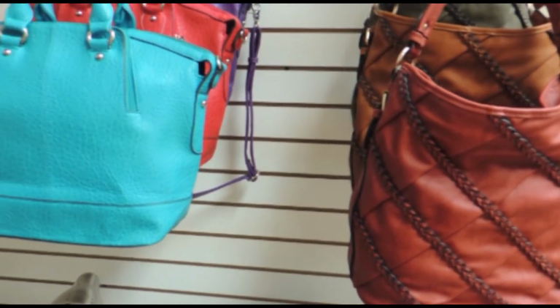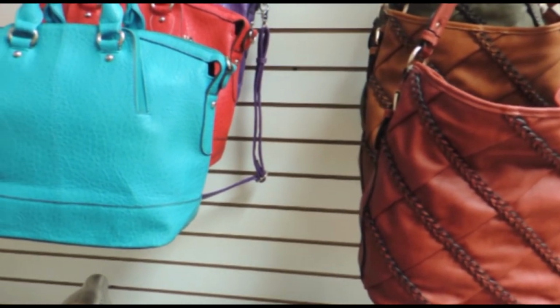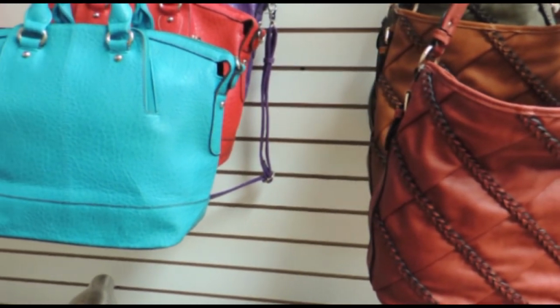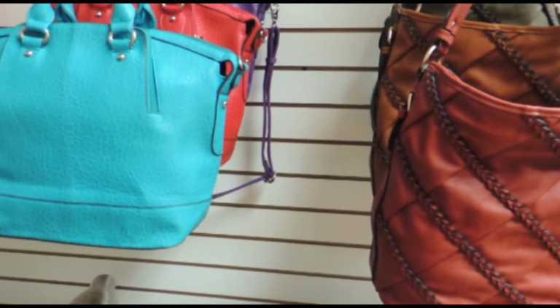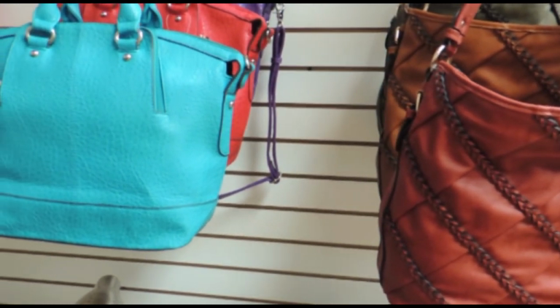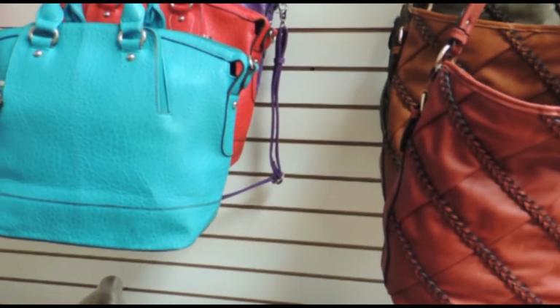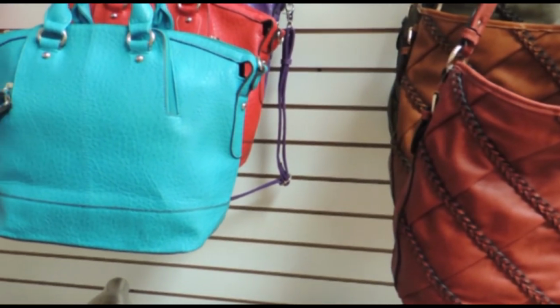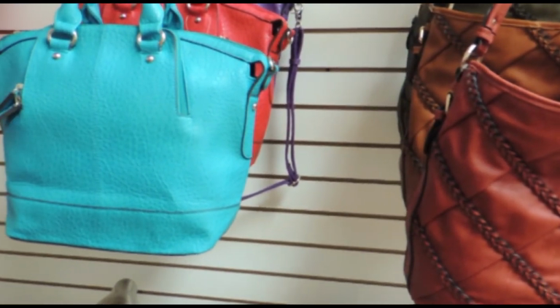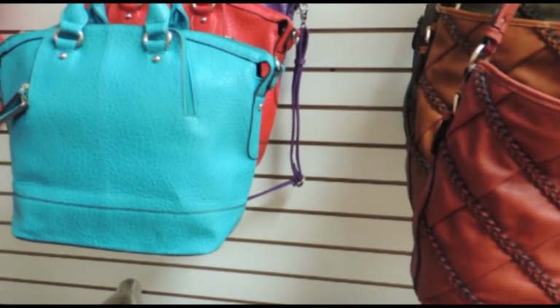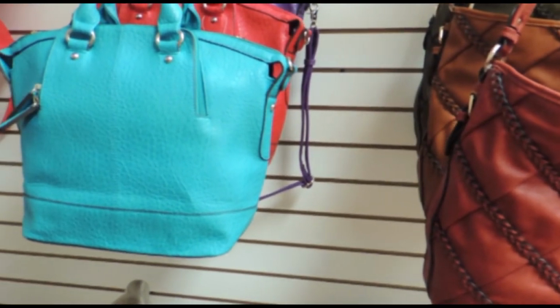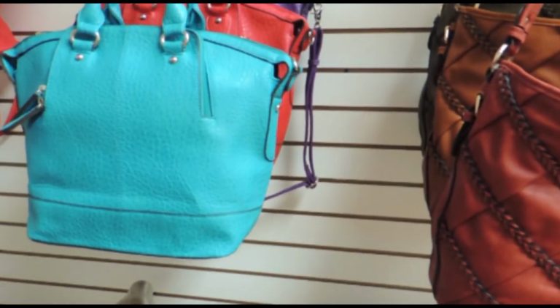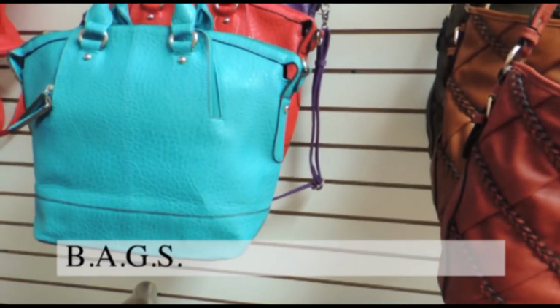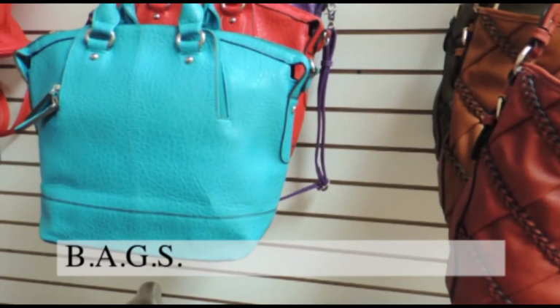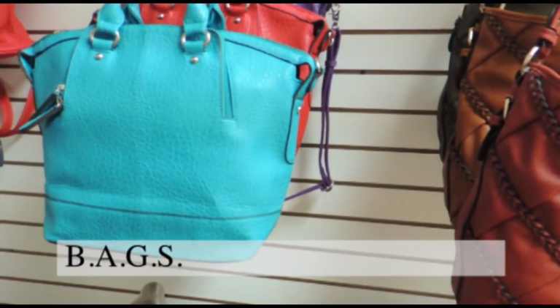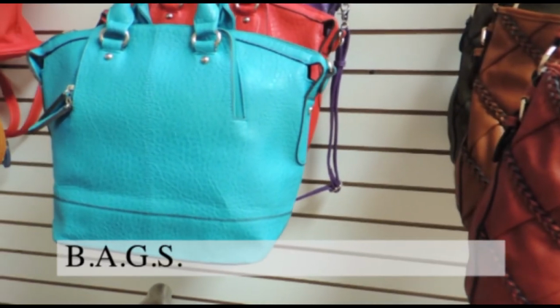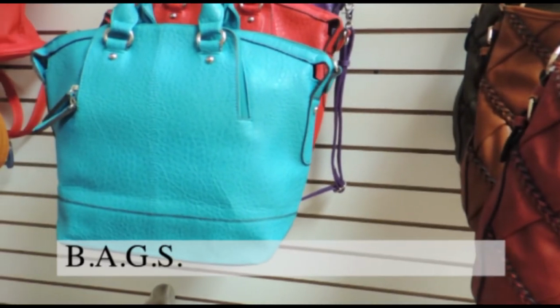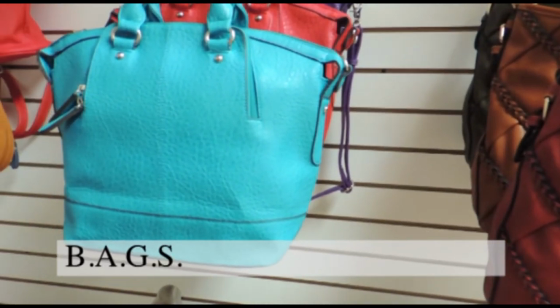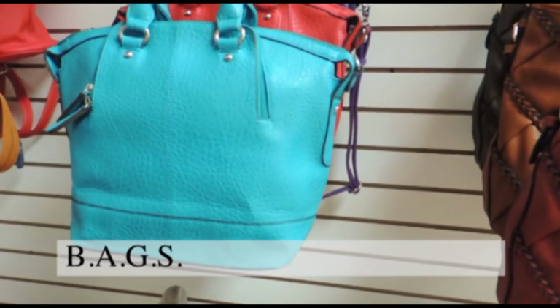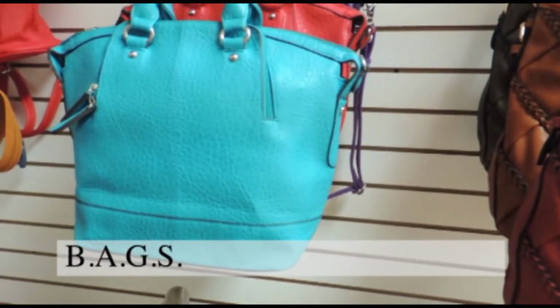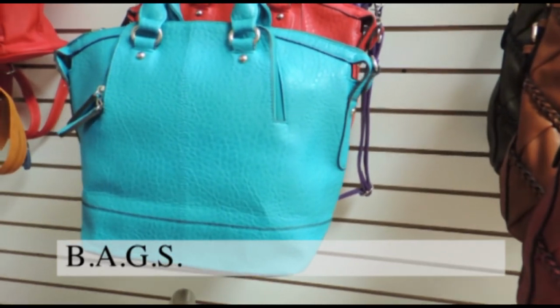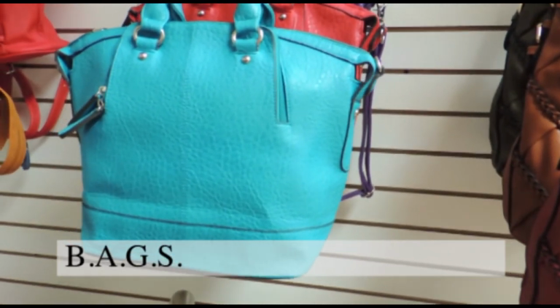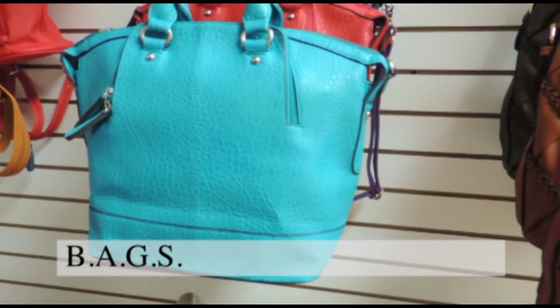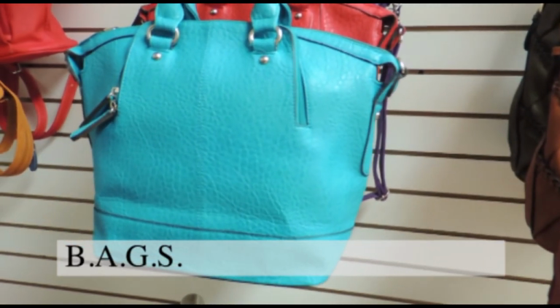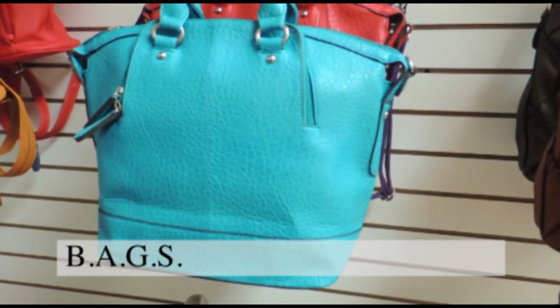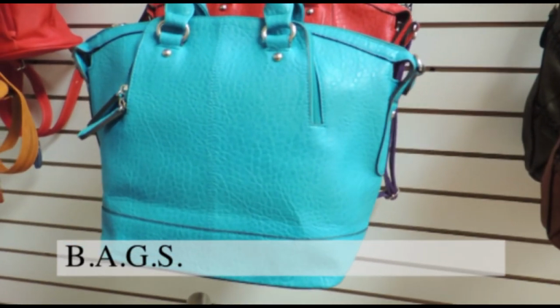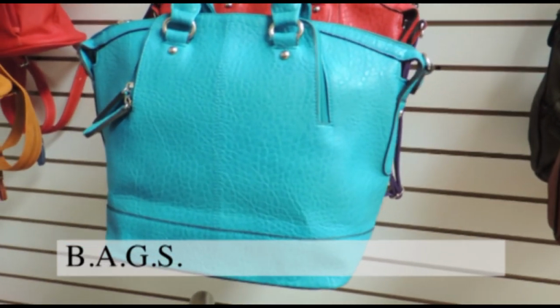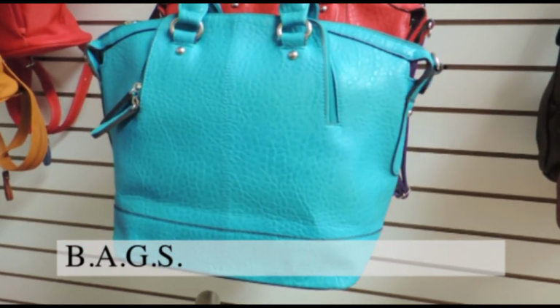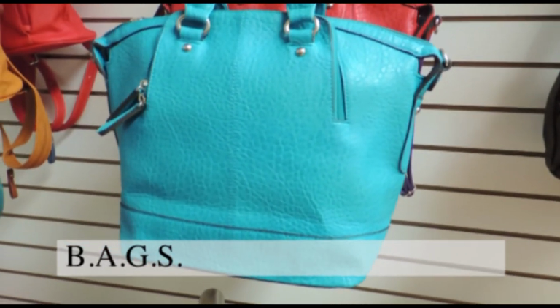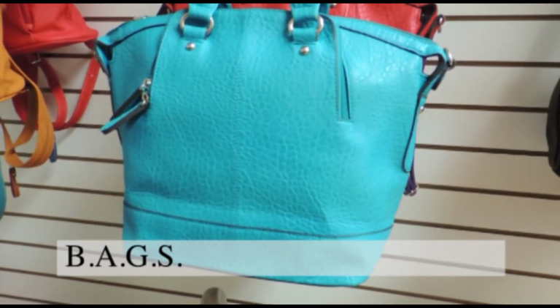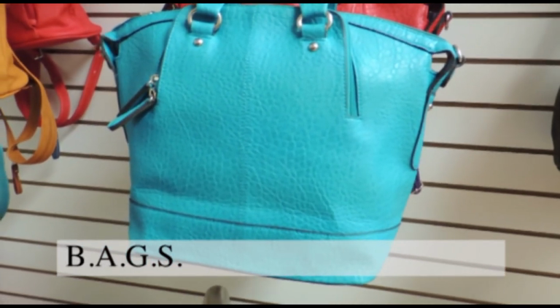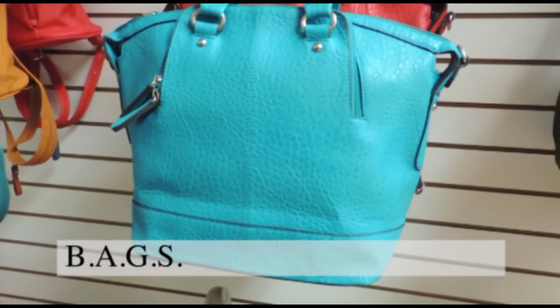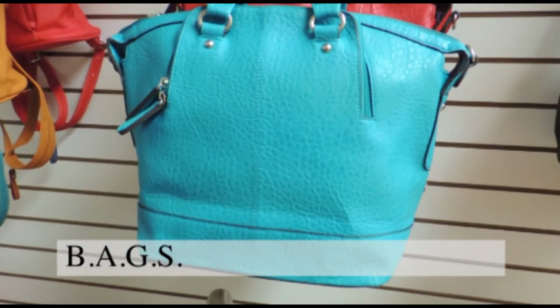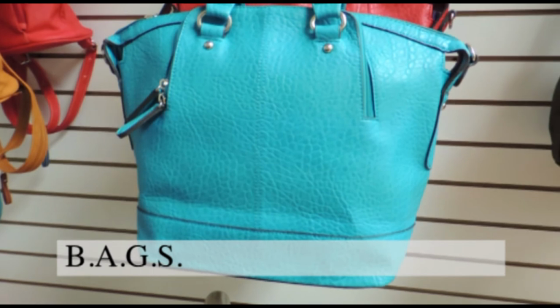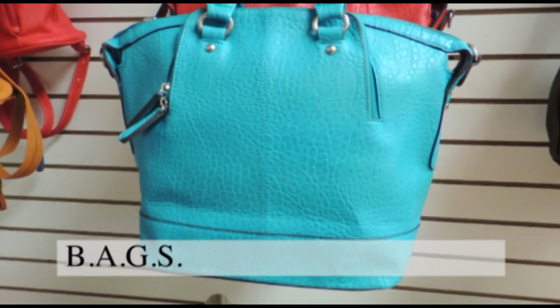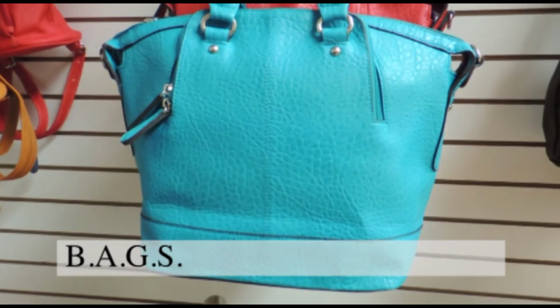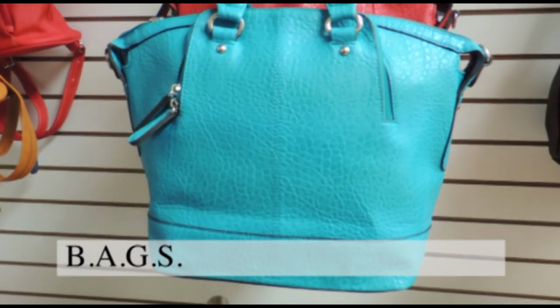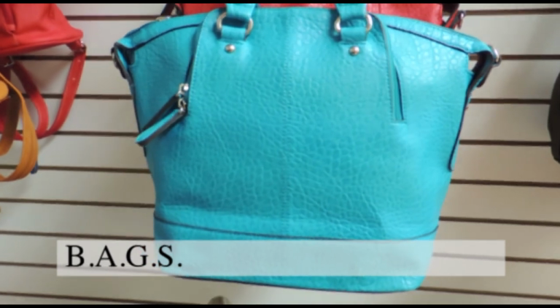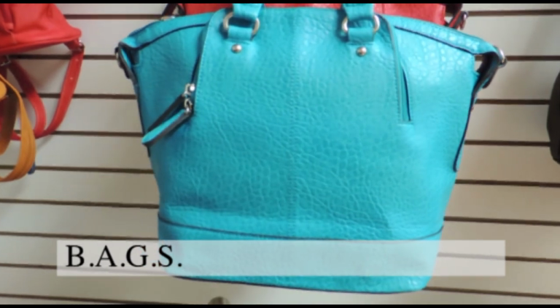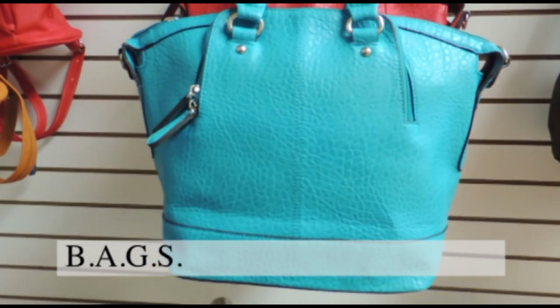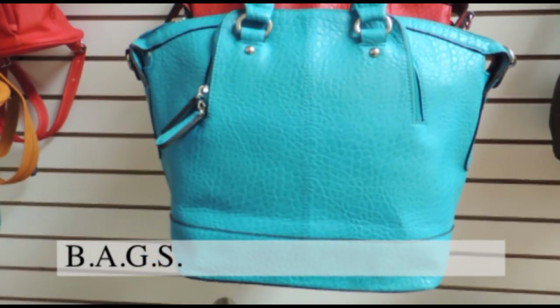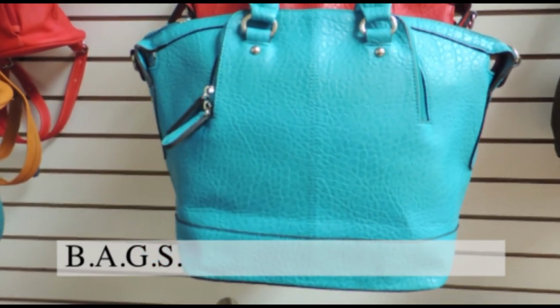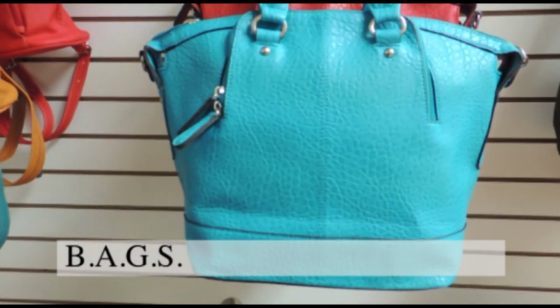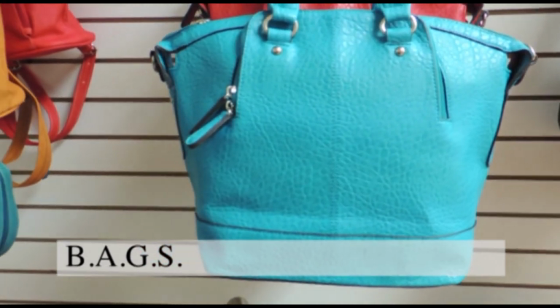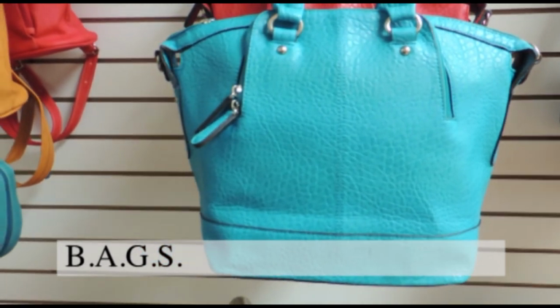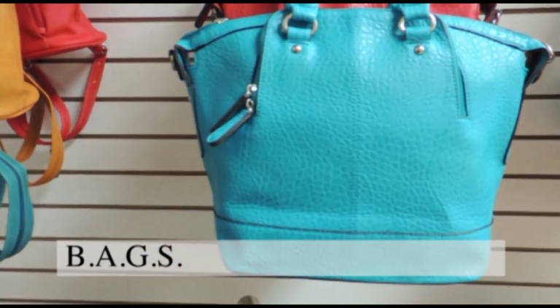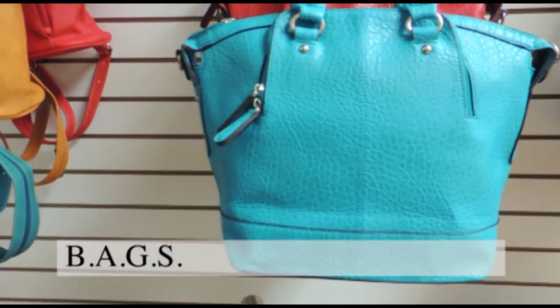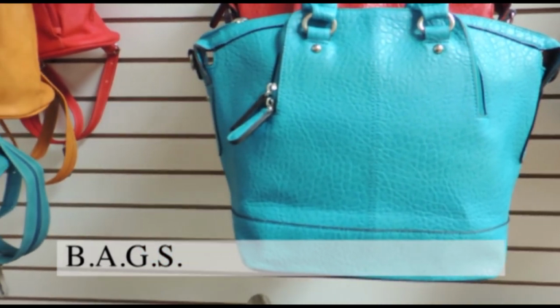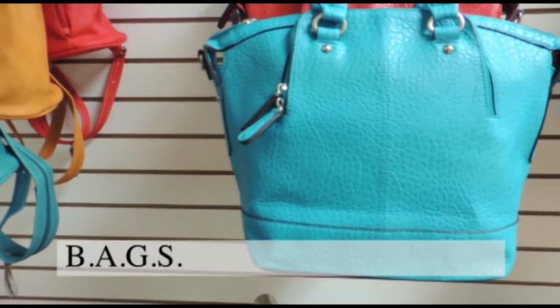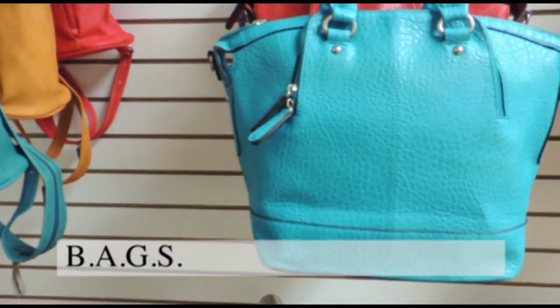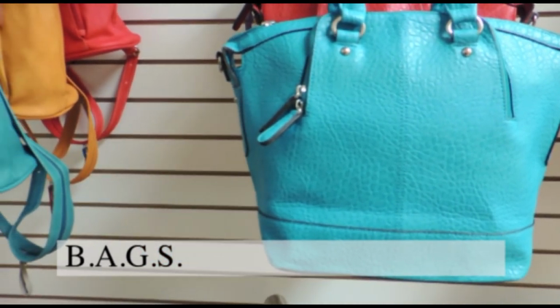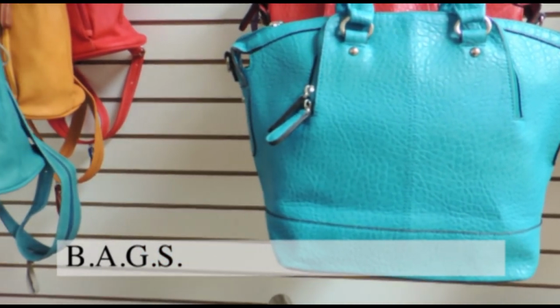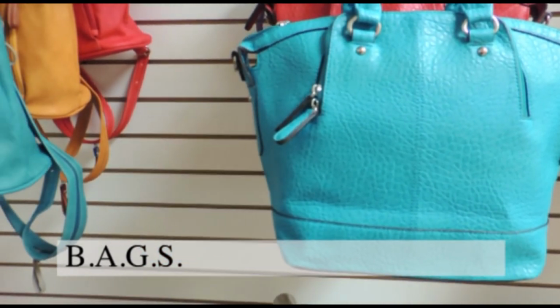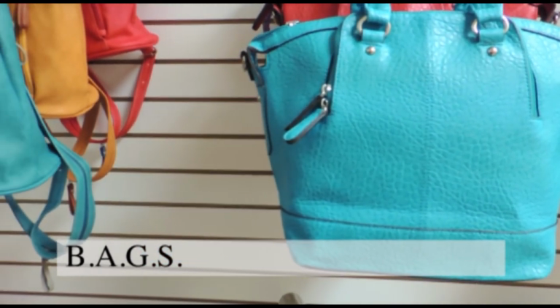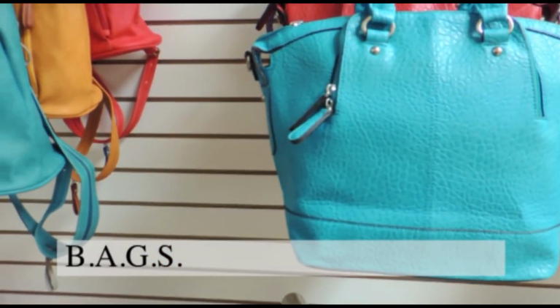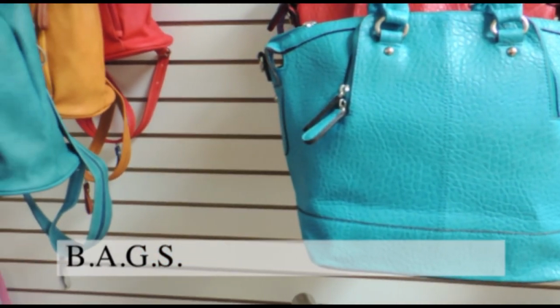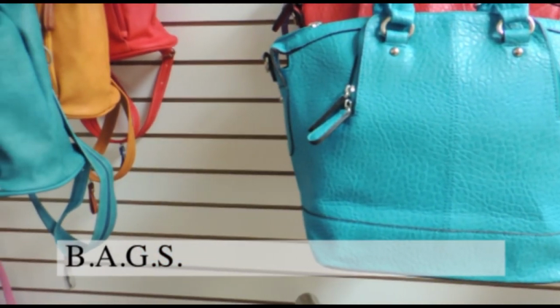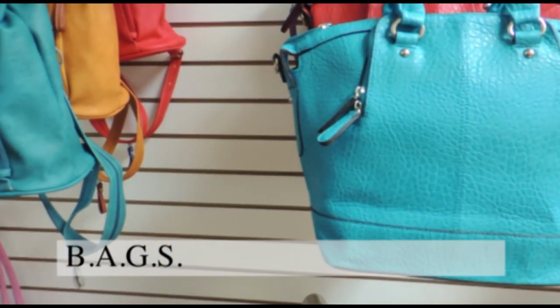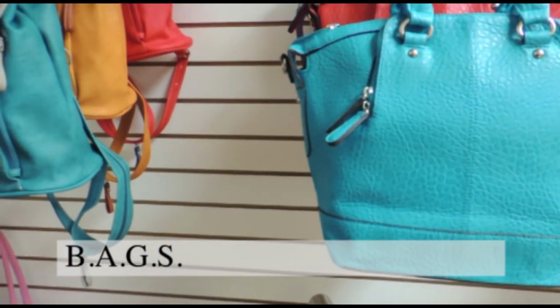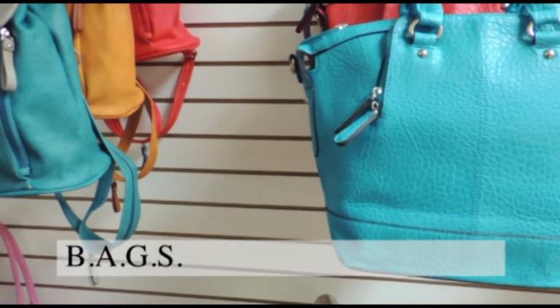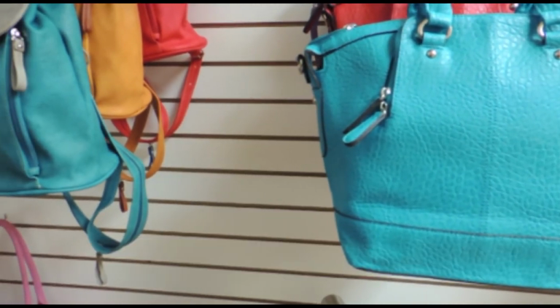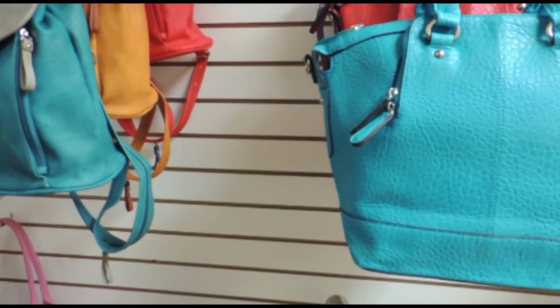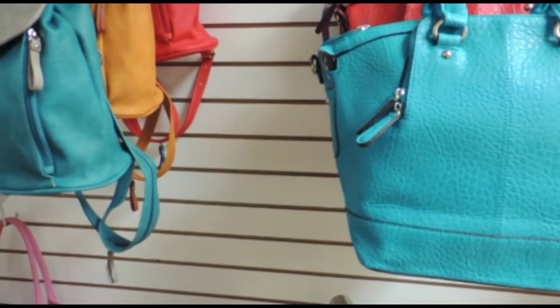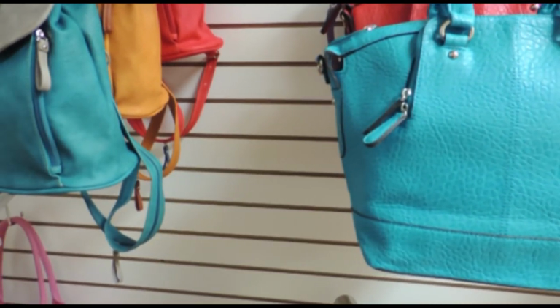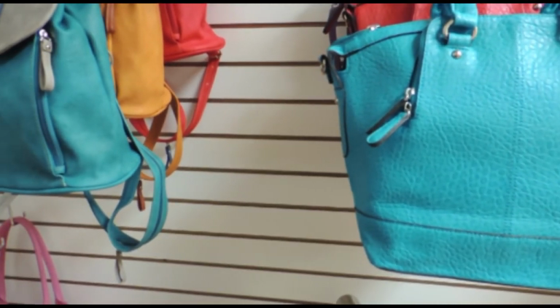Add some color with your handbag this season. These beautiful fashion bags will complement any outfit.